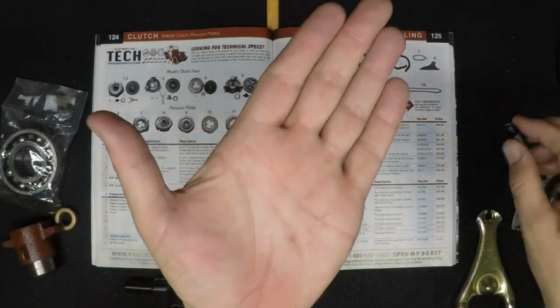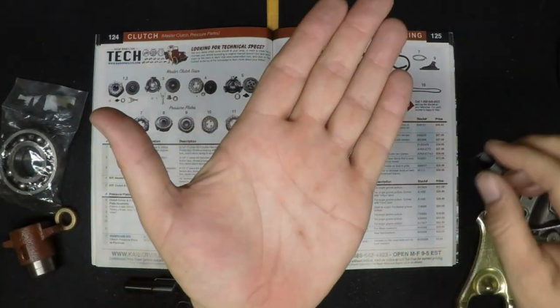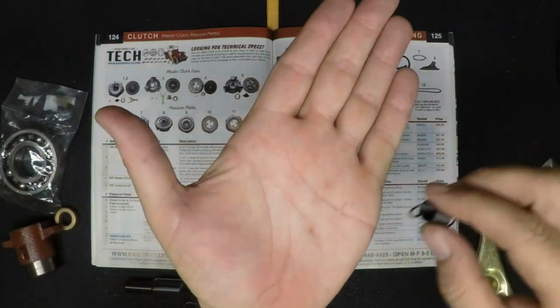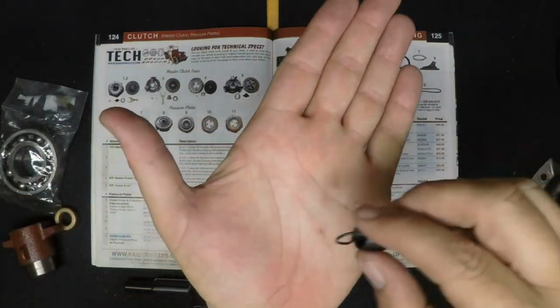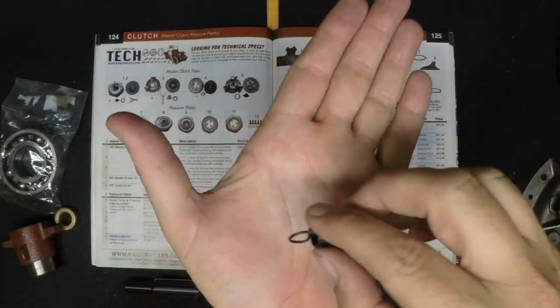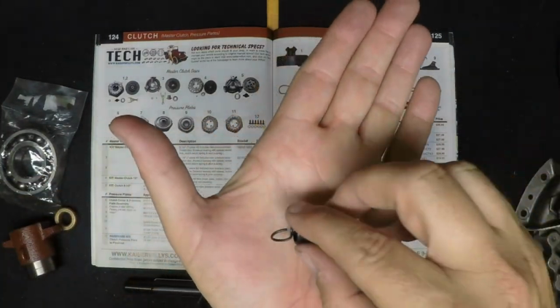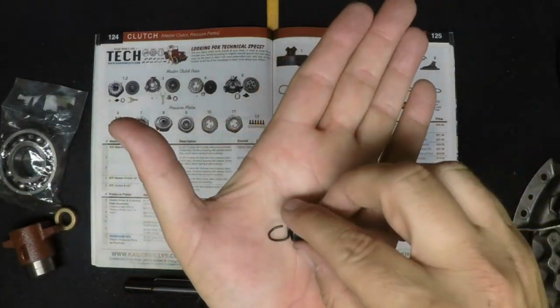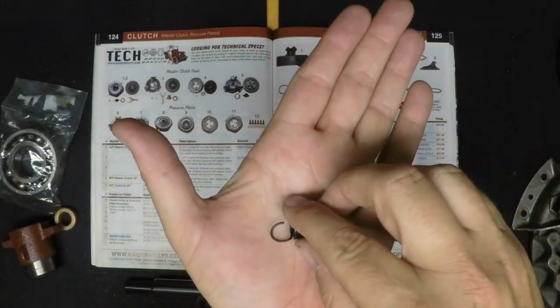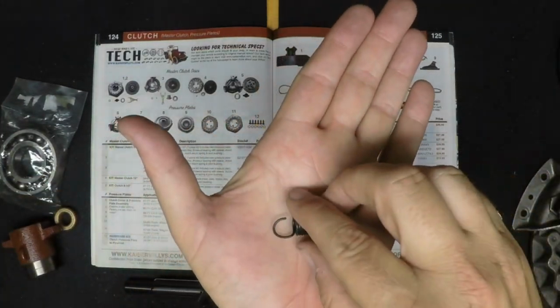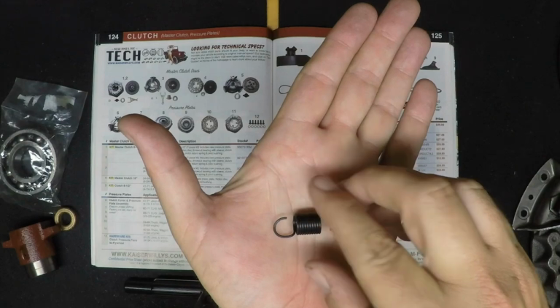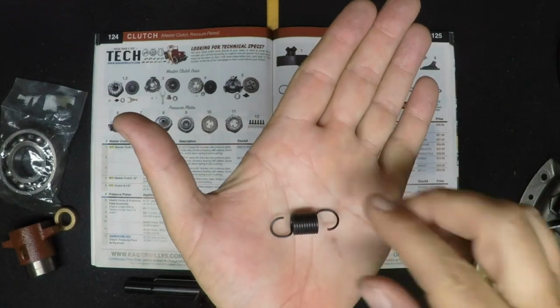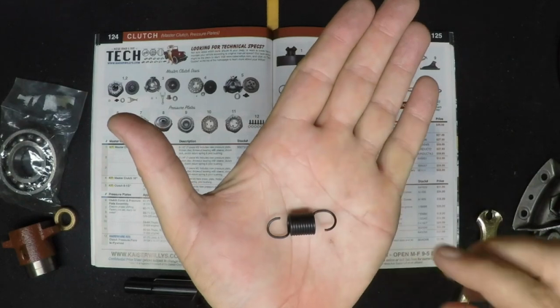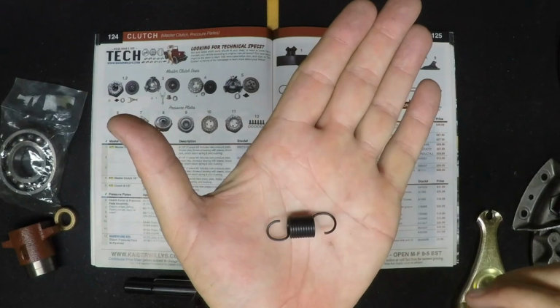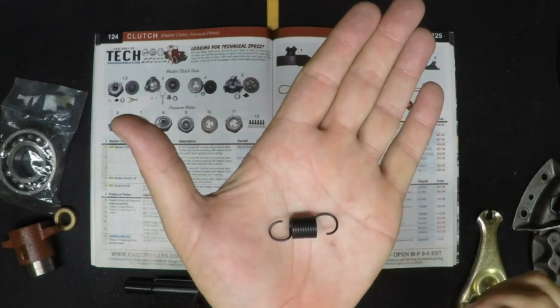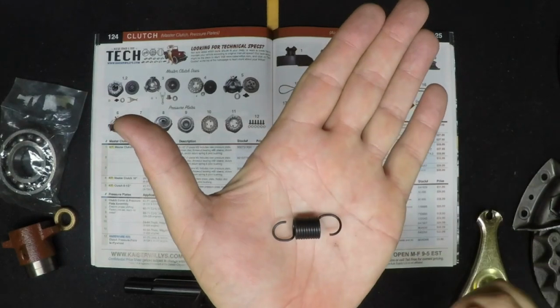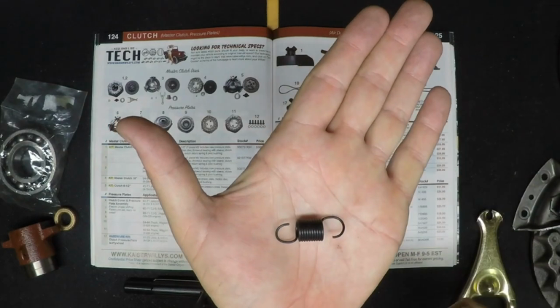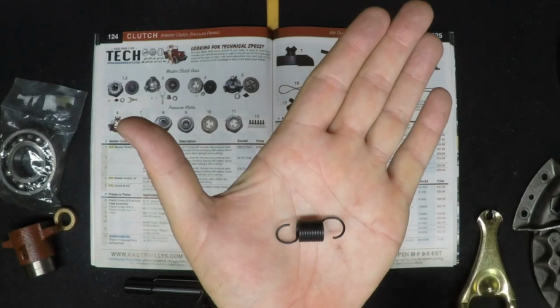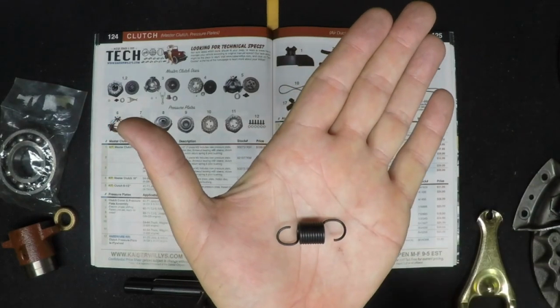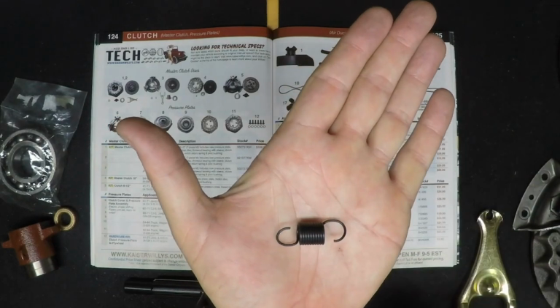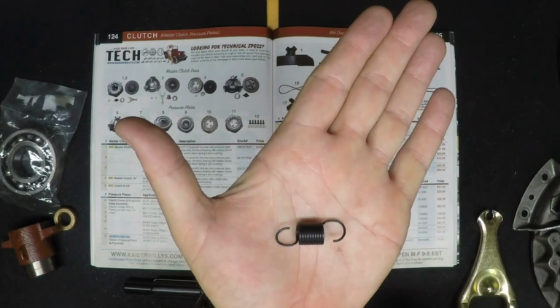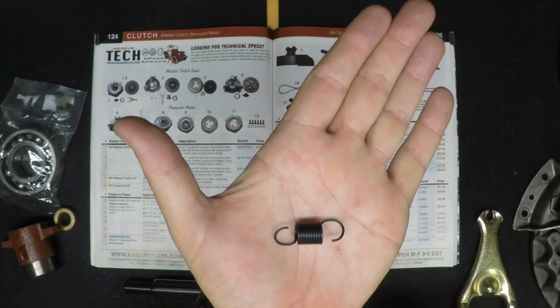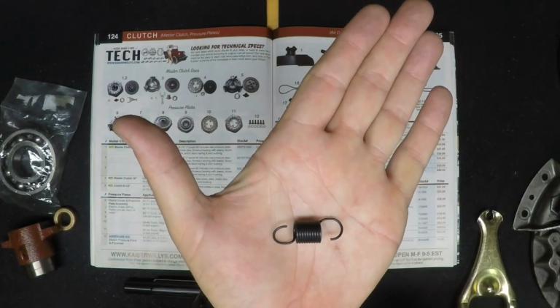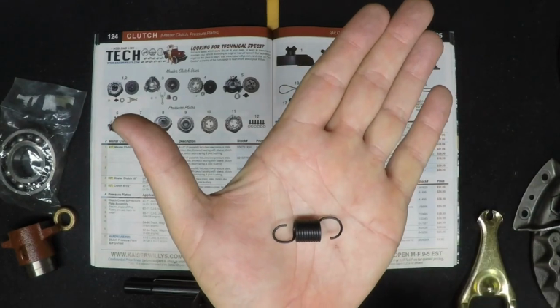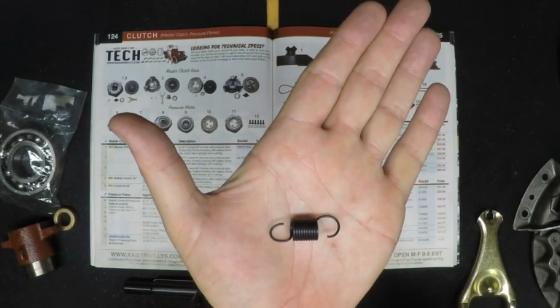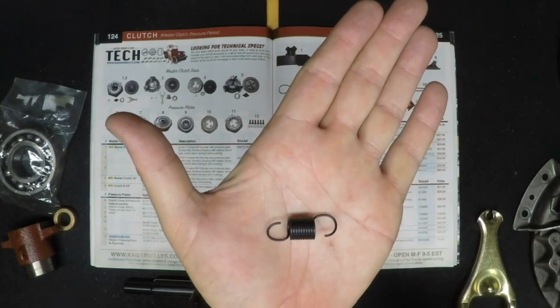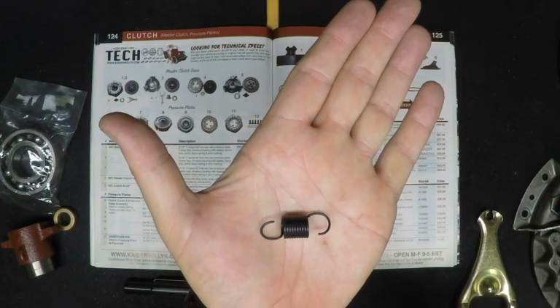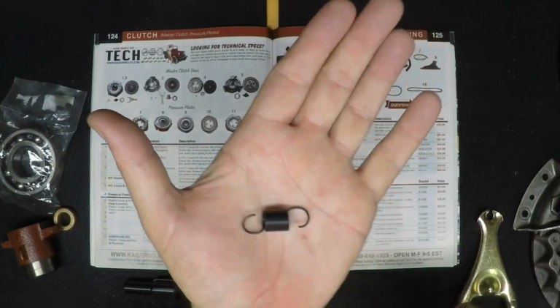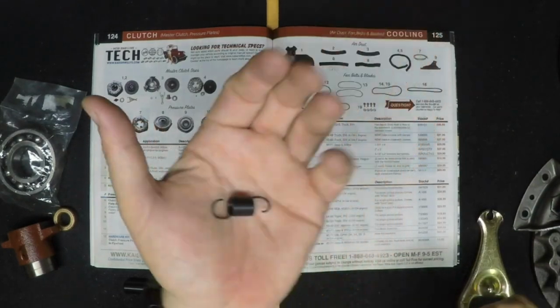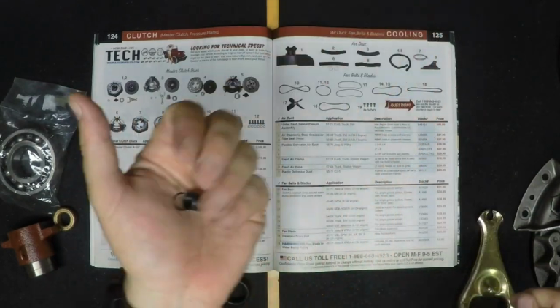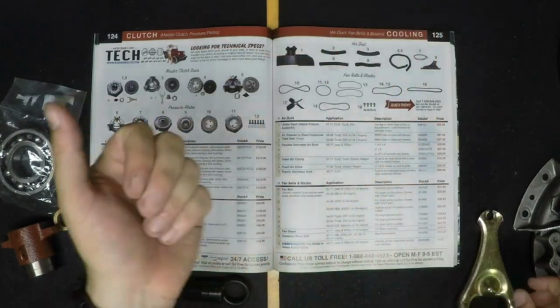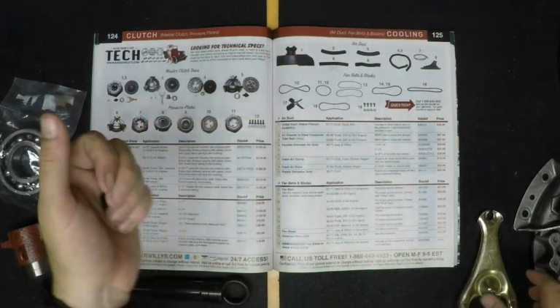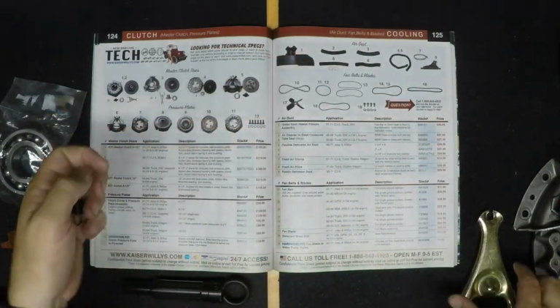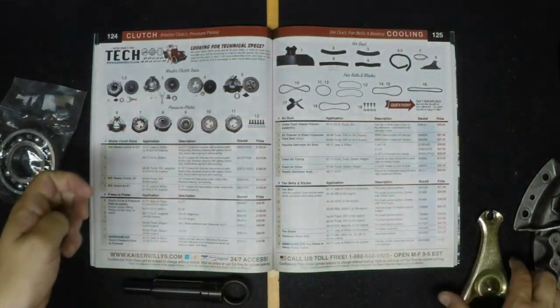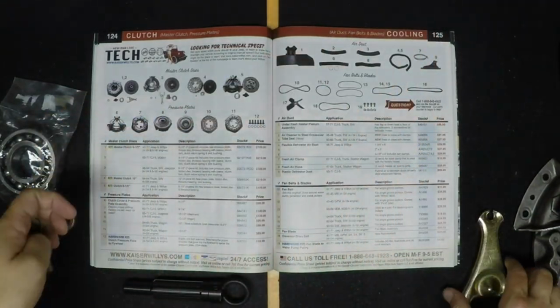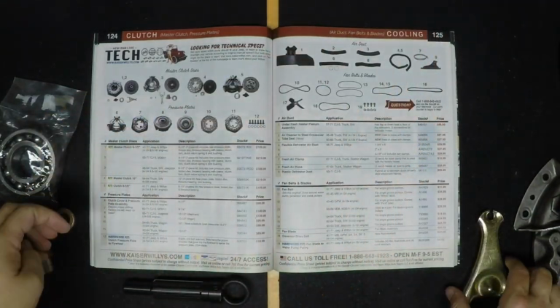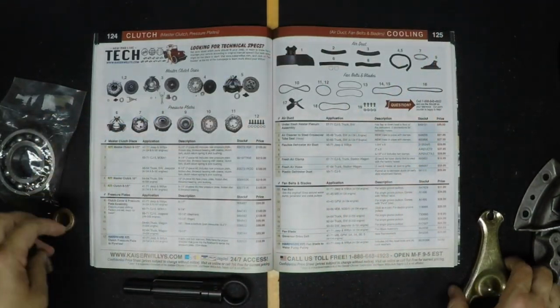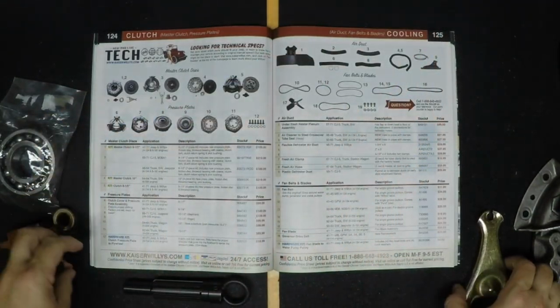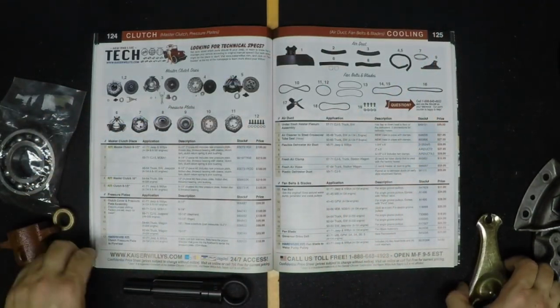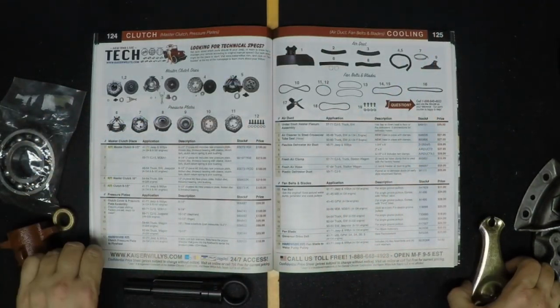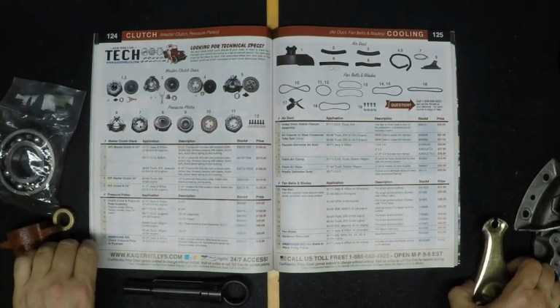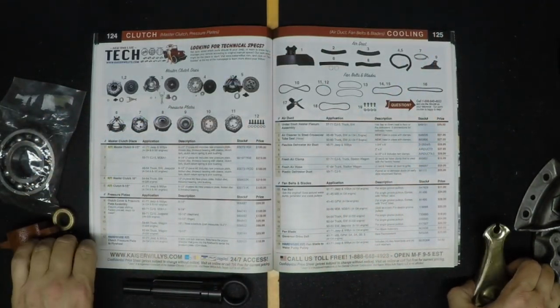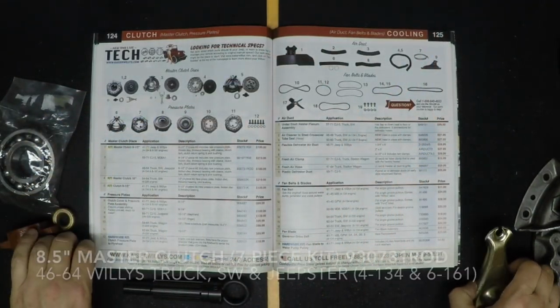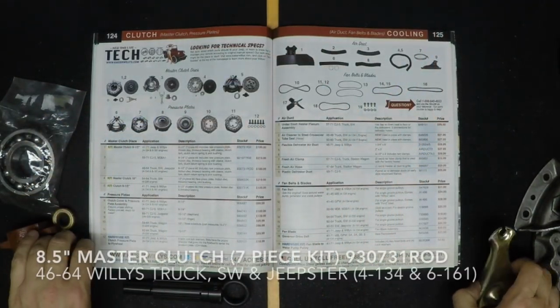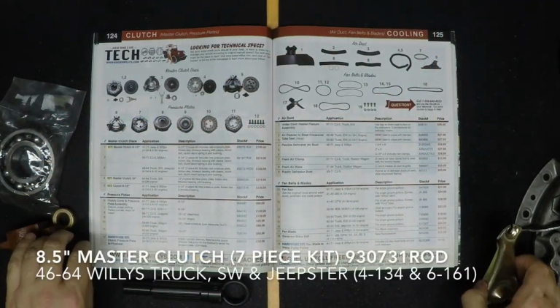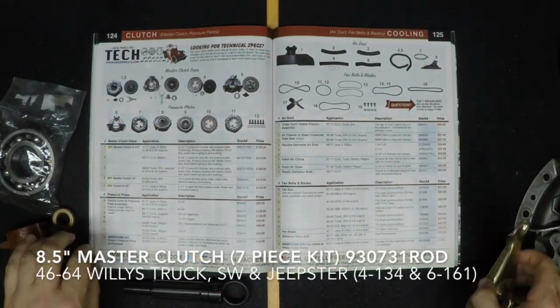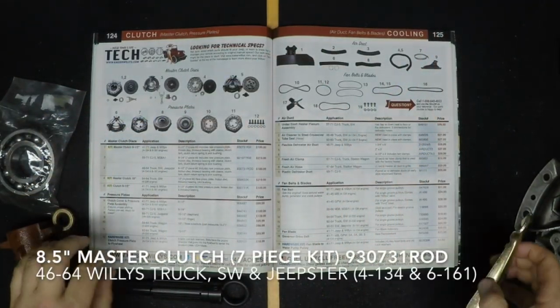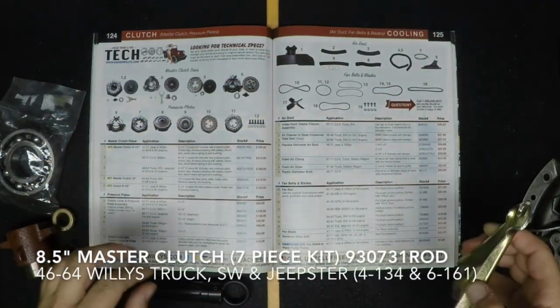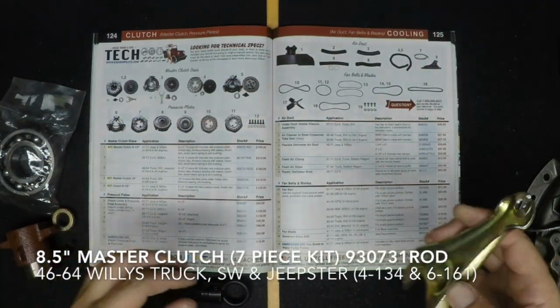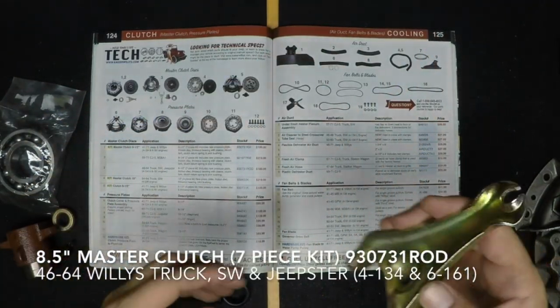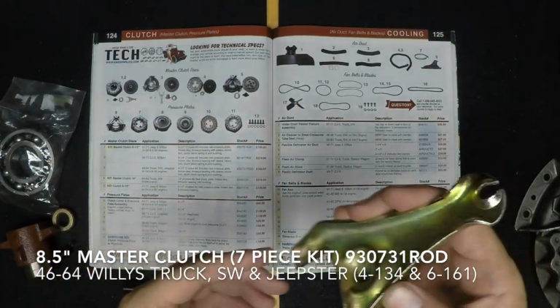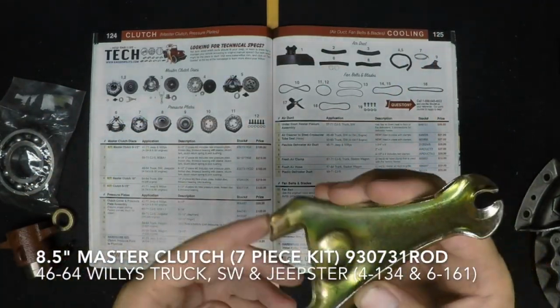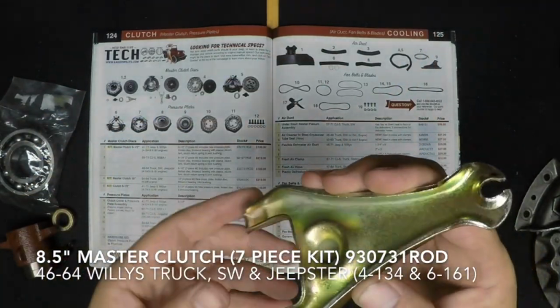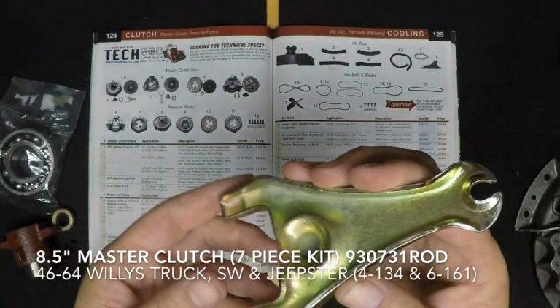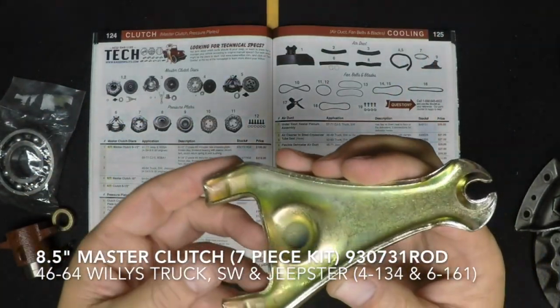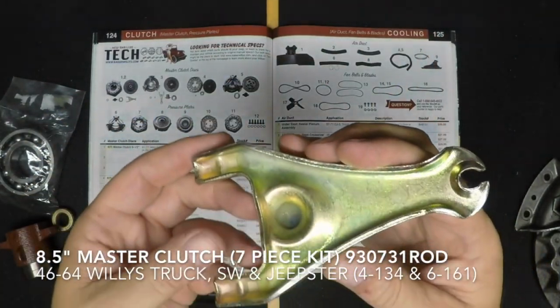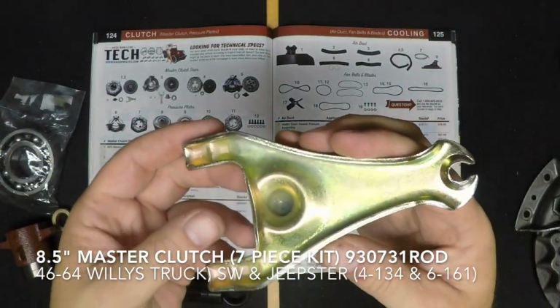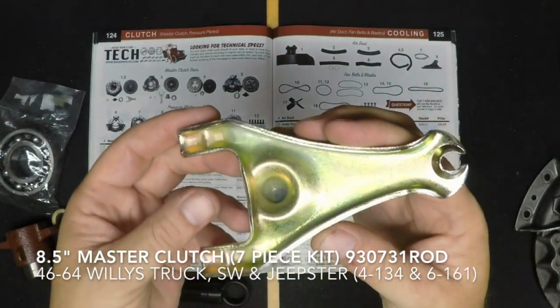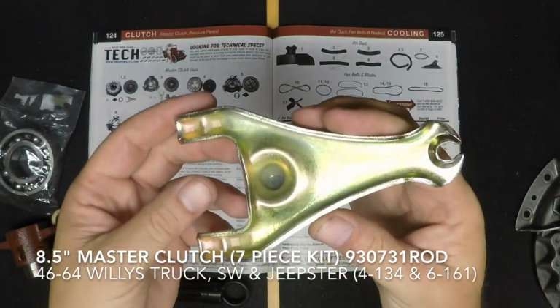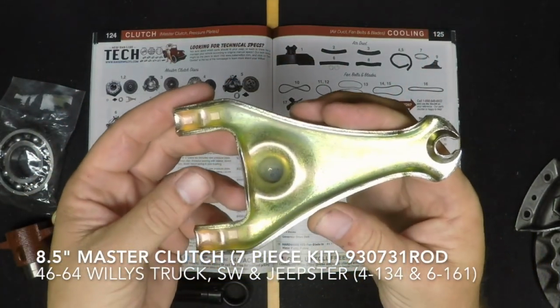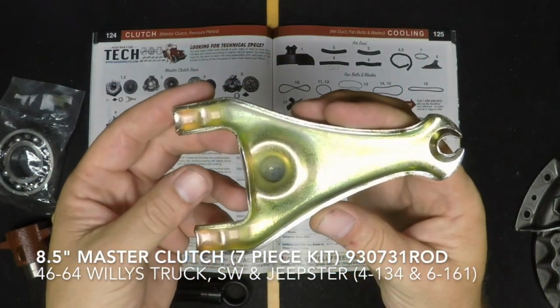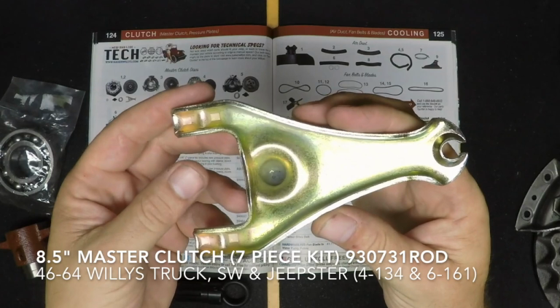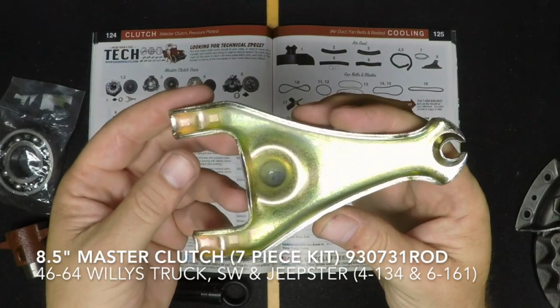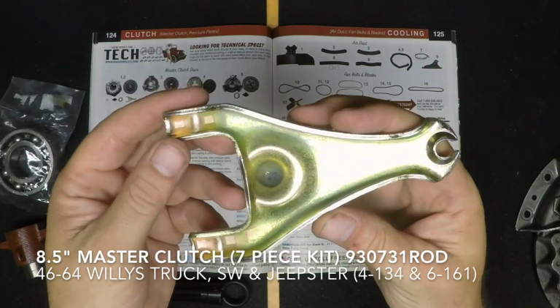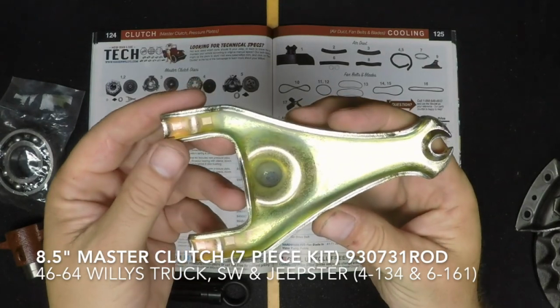This is your clutch return spring. And of course you're going to have to replace that old clutch fork with this new one.